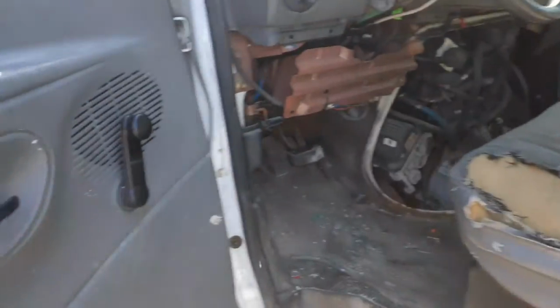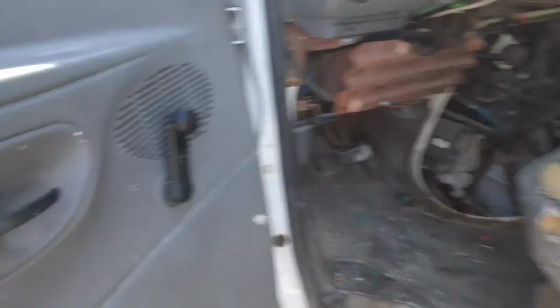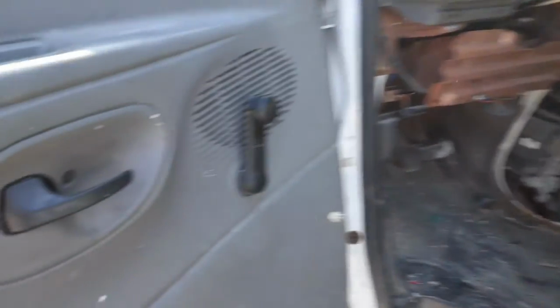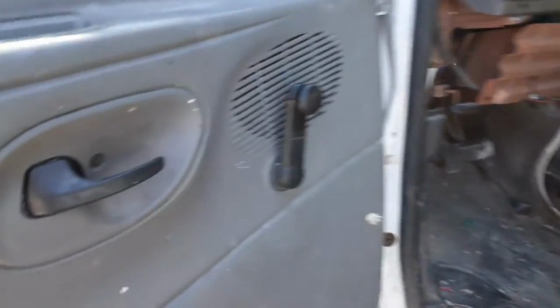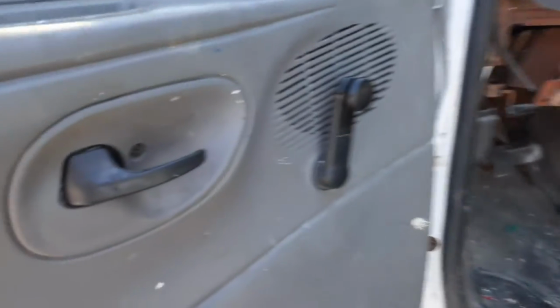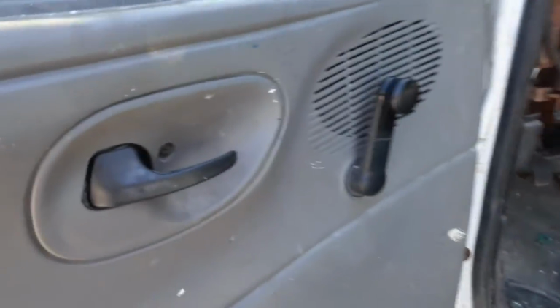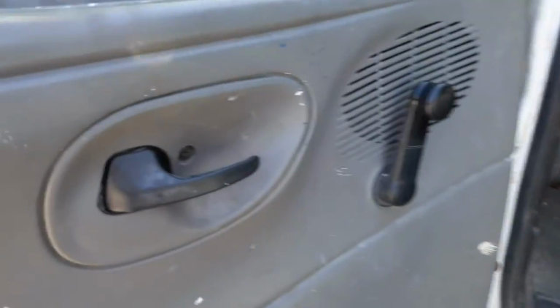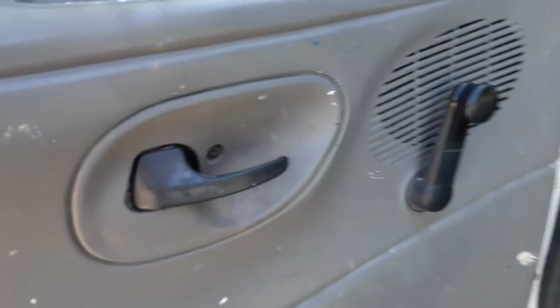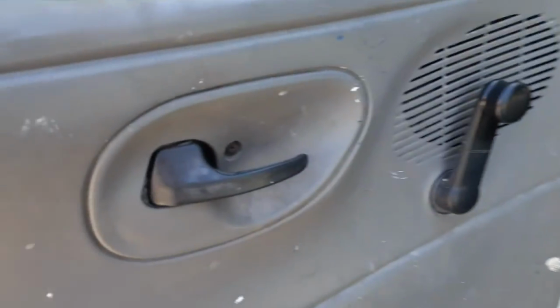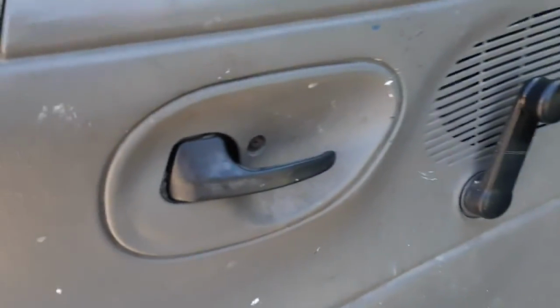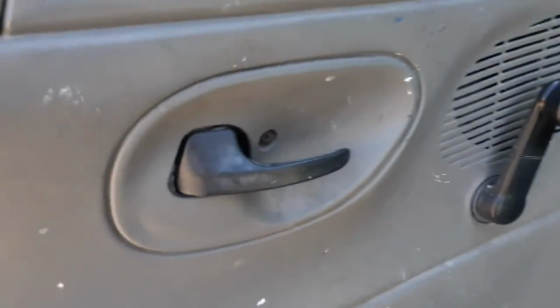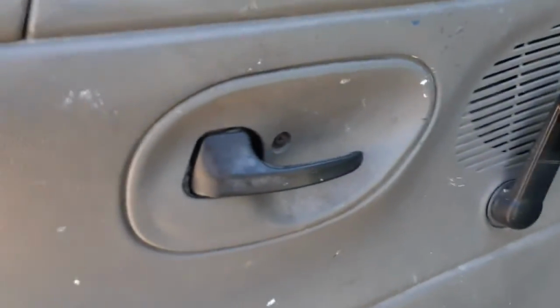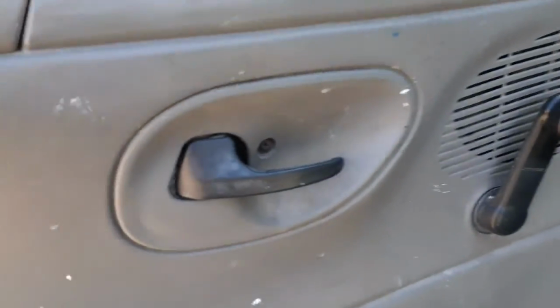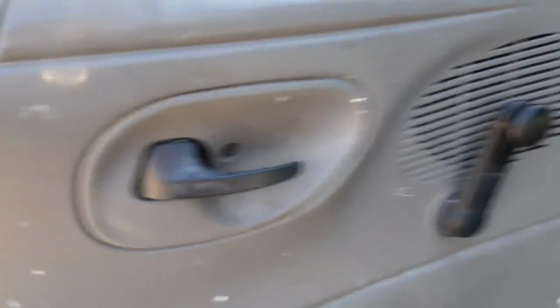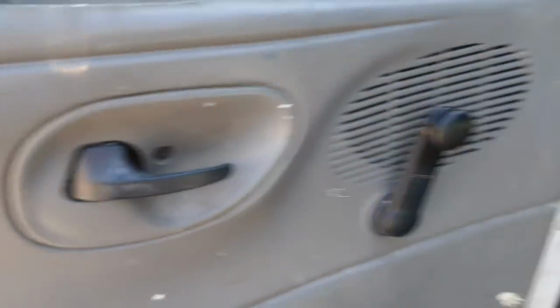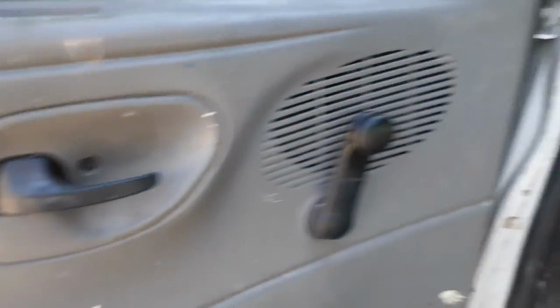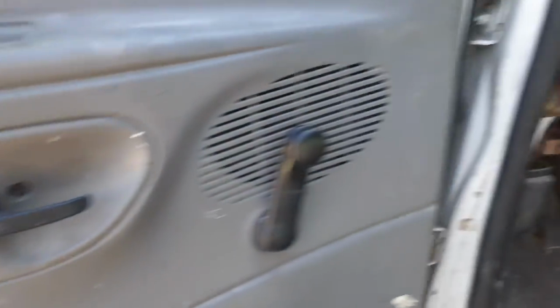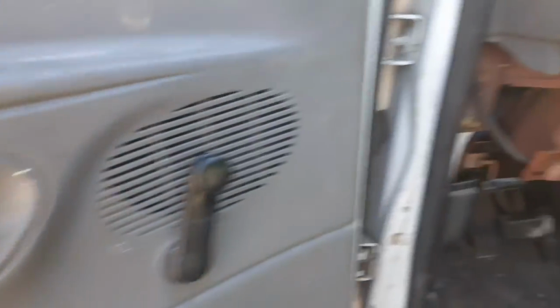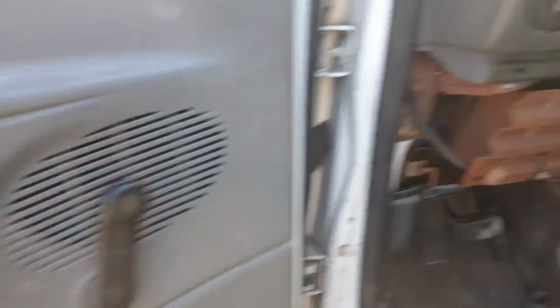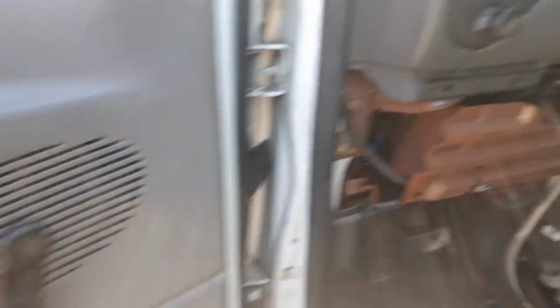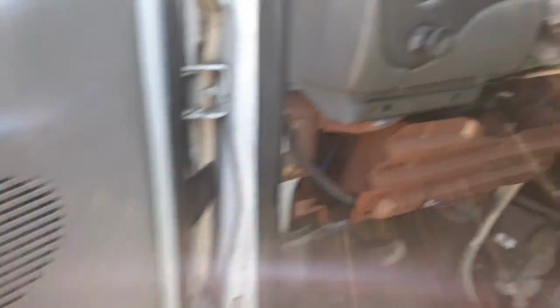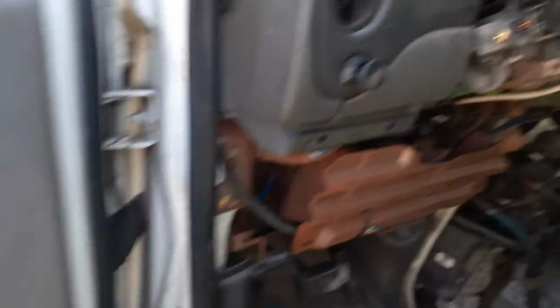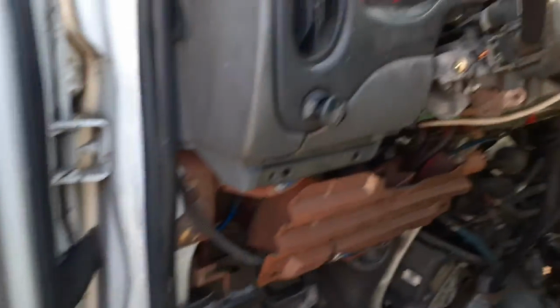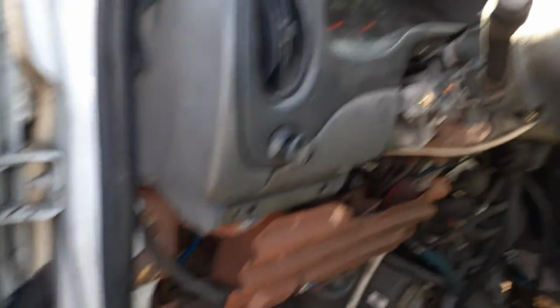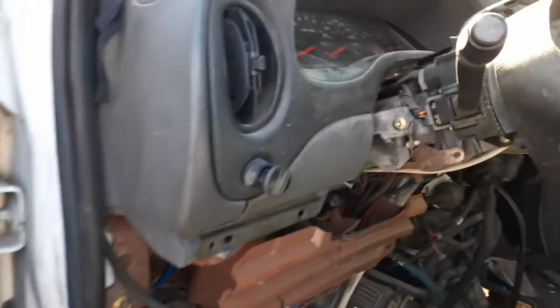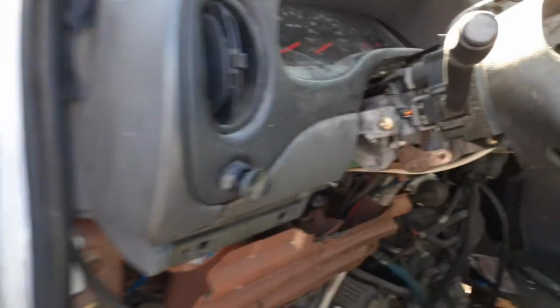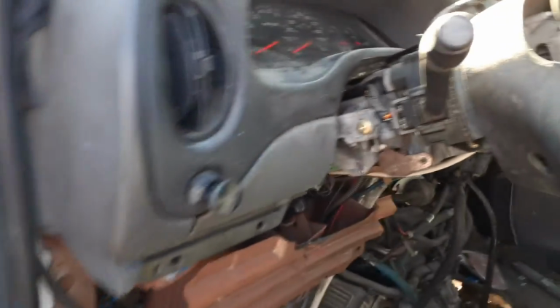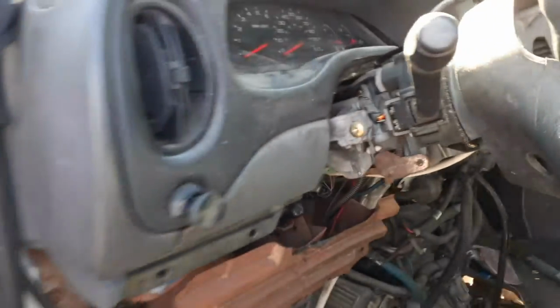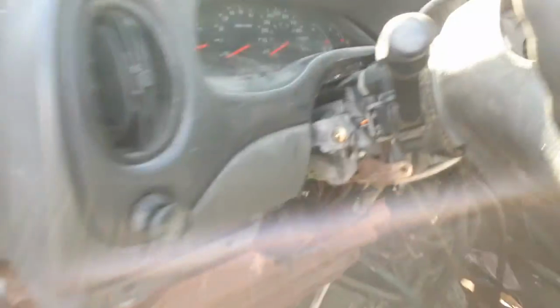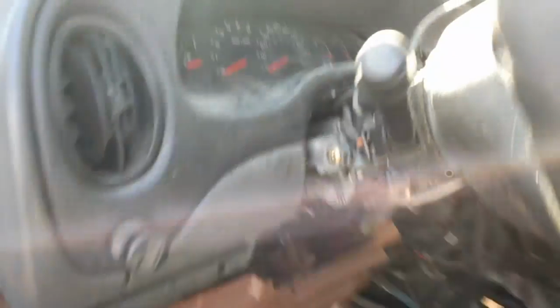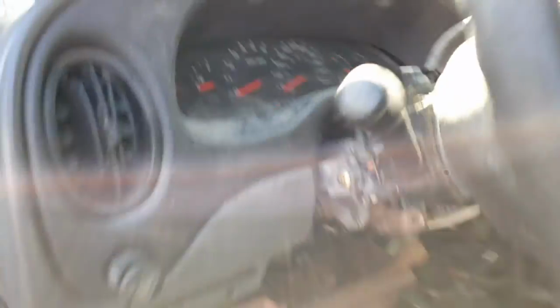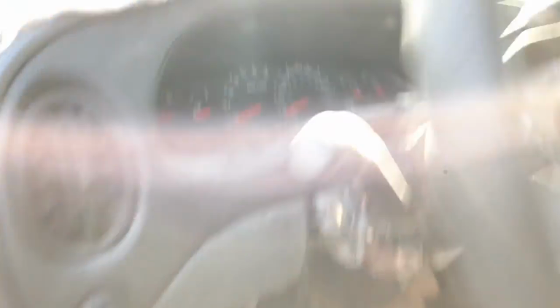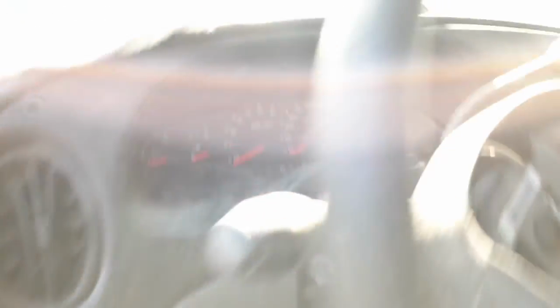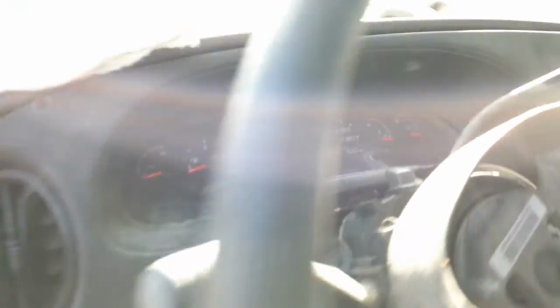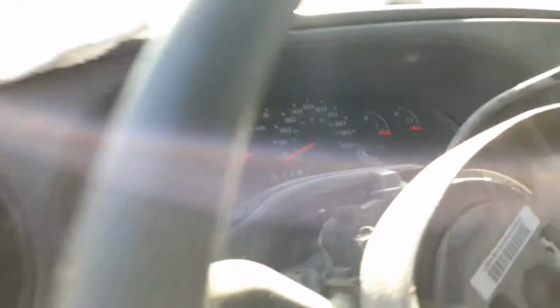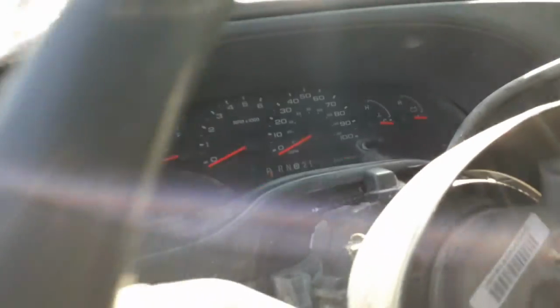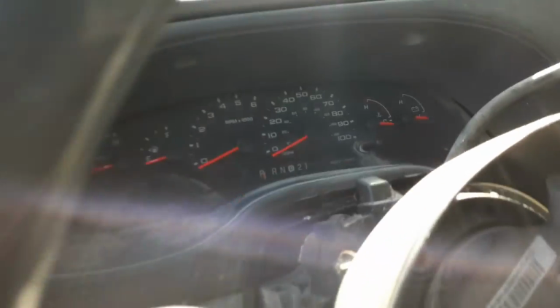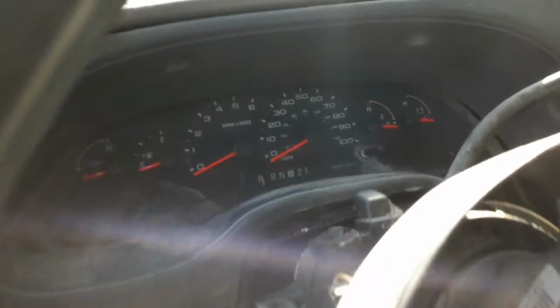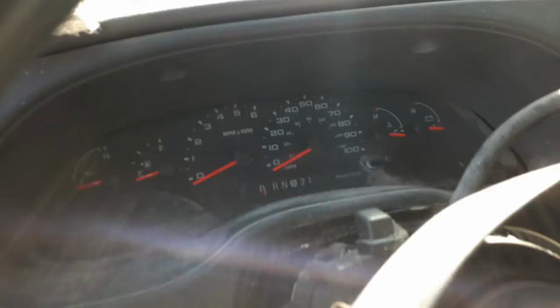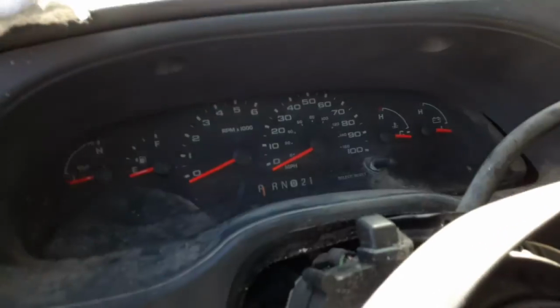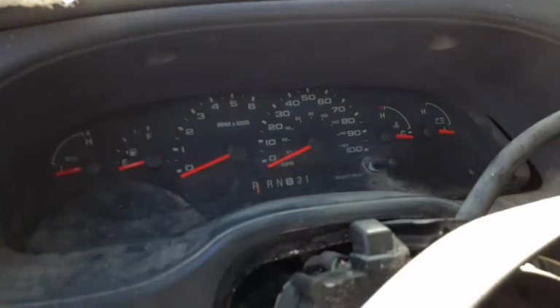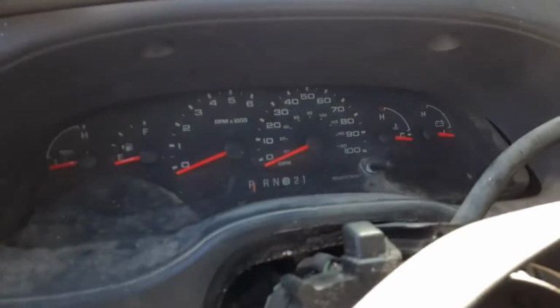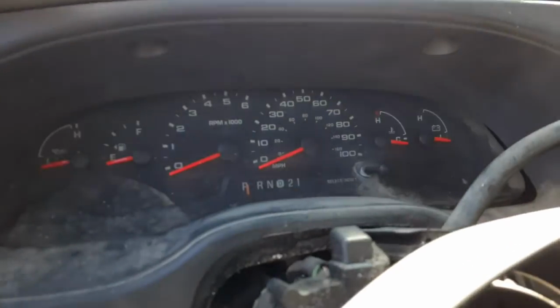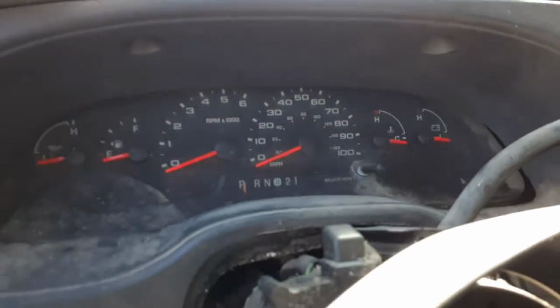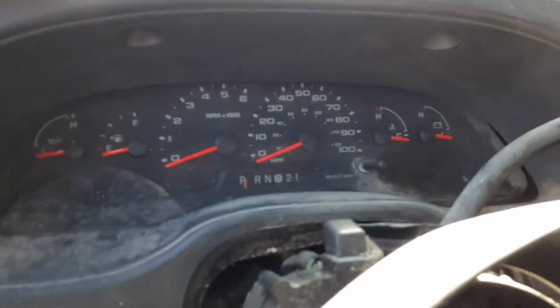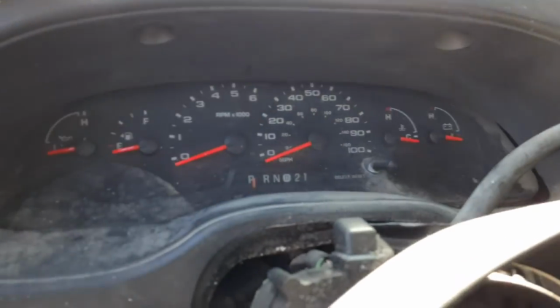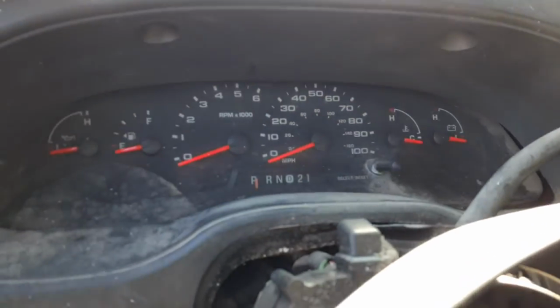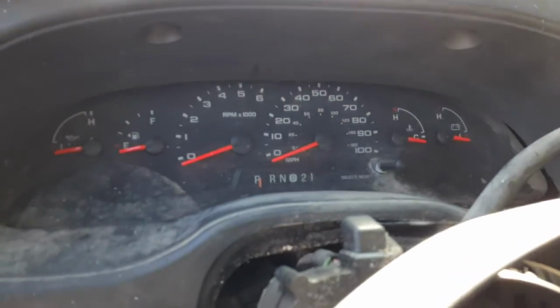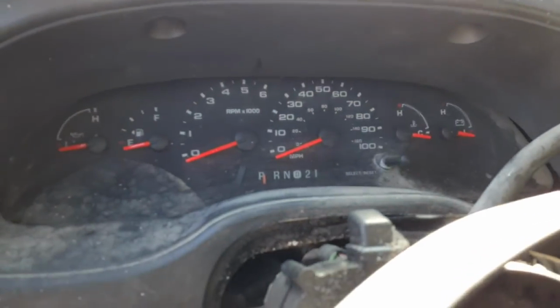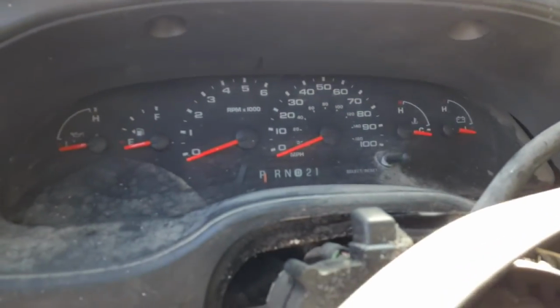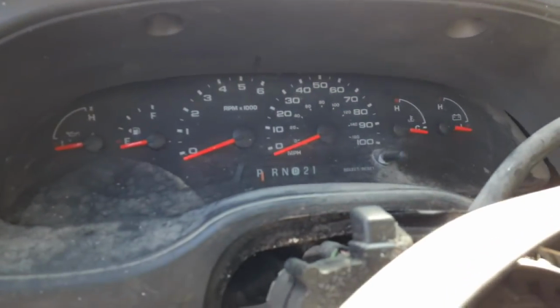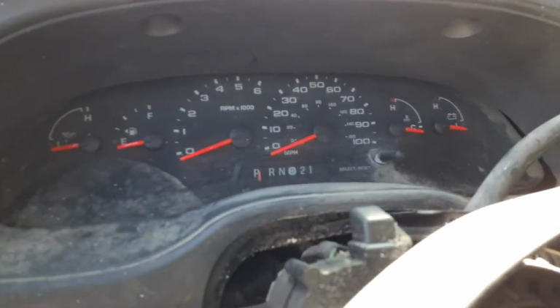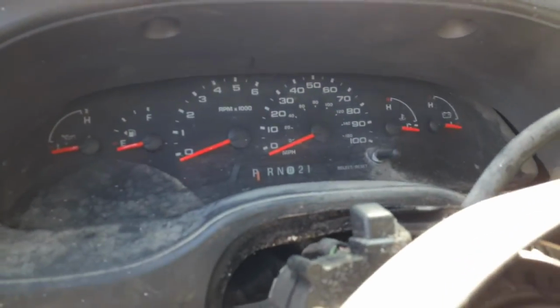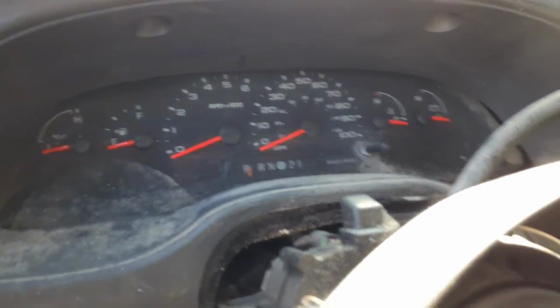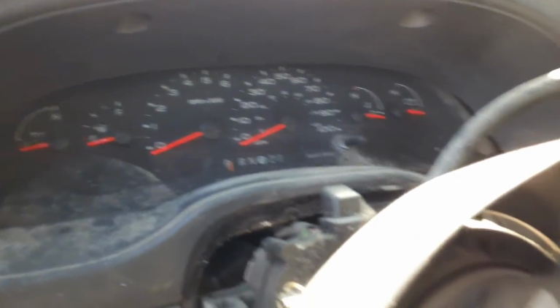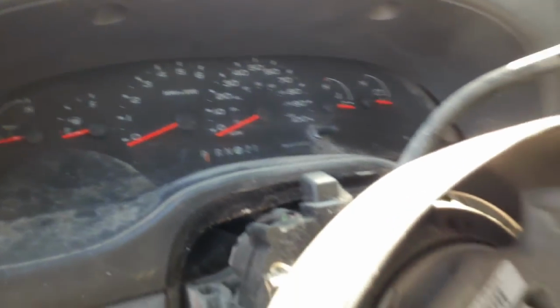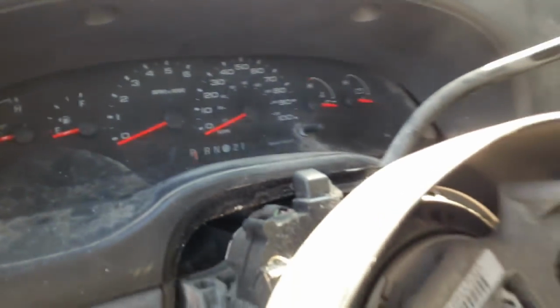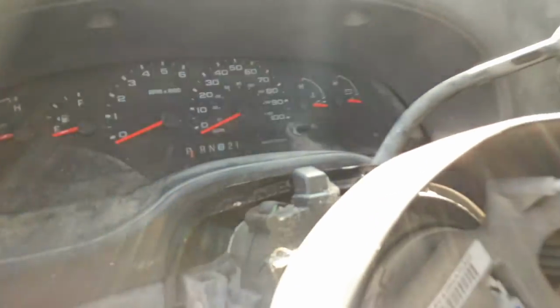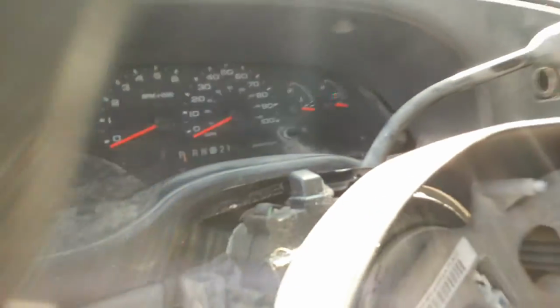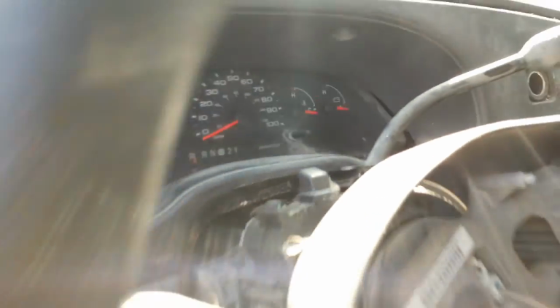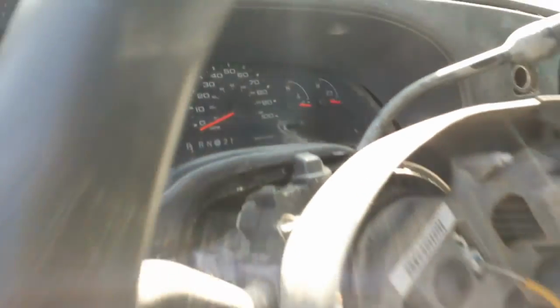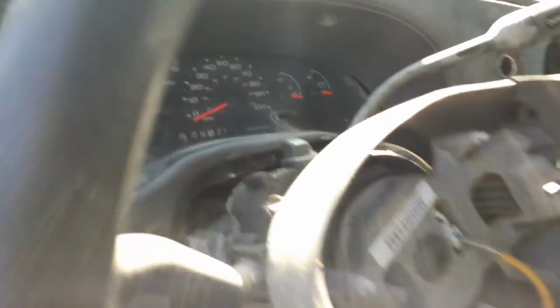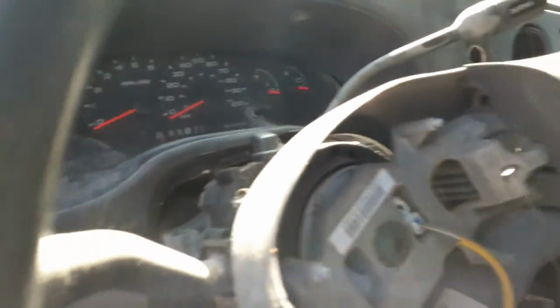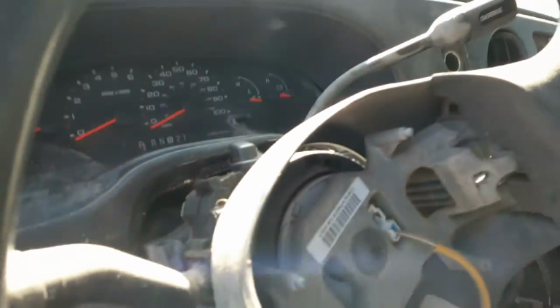Manual inside door handle. Steering column is no good. You do got a cluster — got to get the mileage on this thing though.